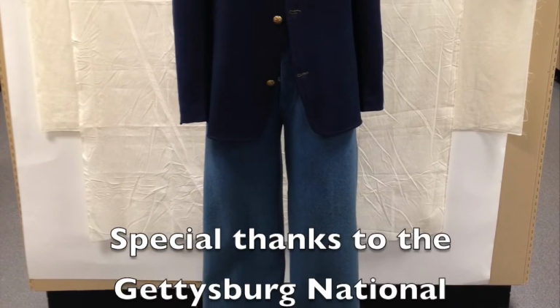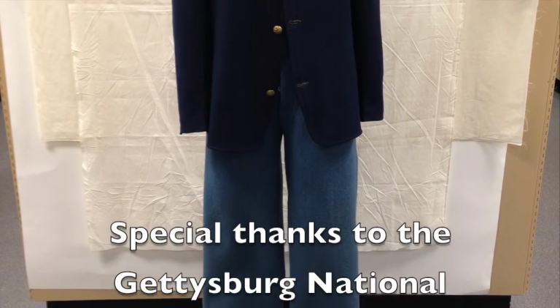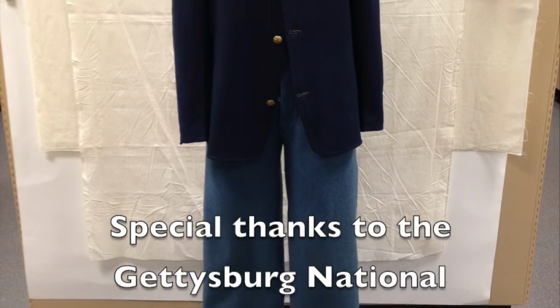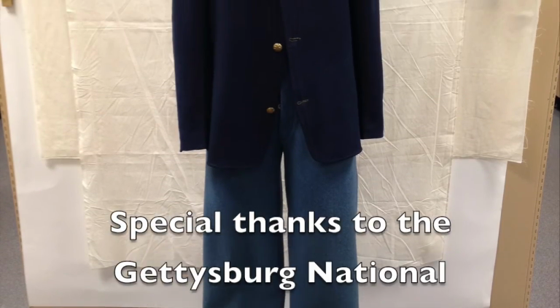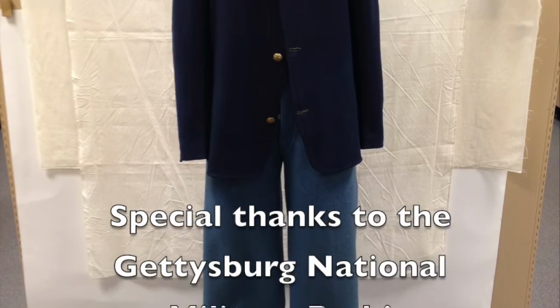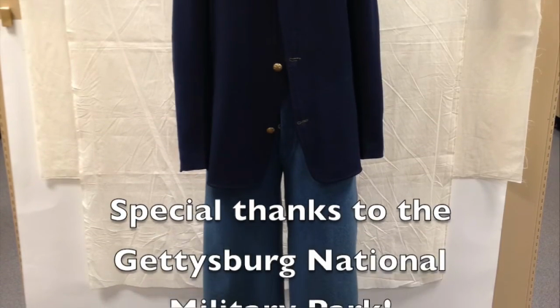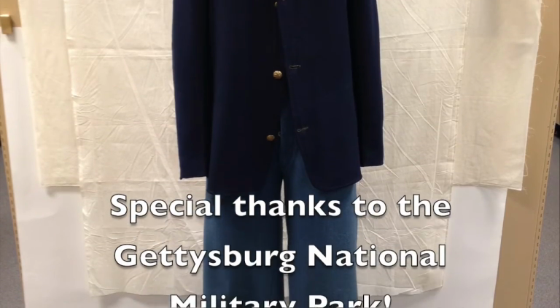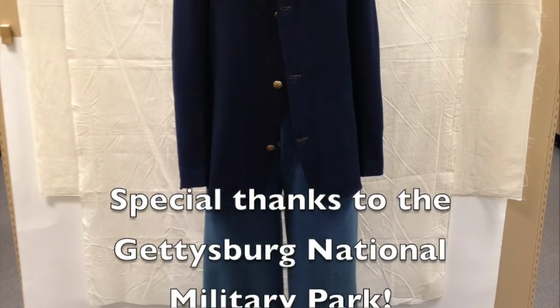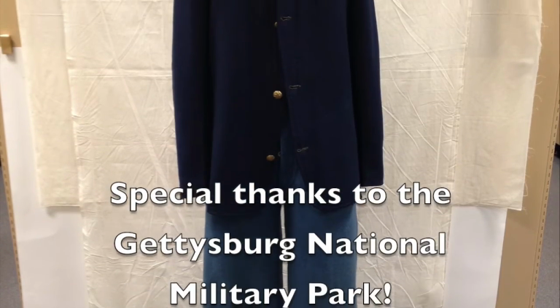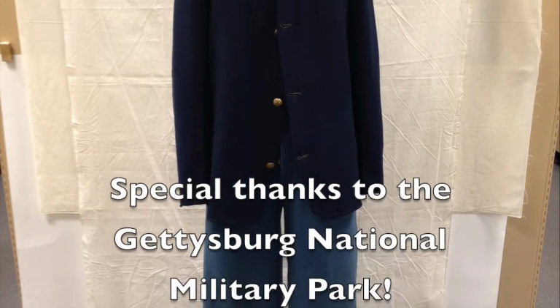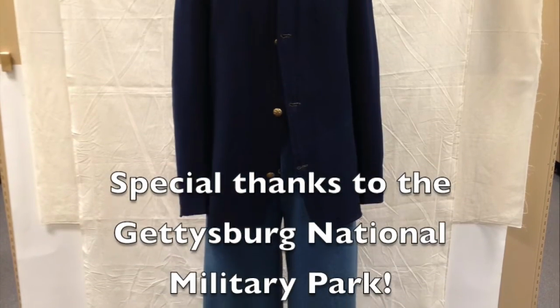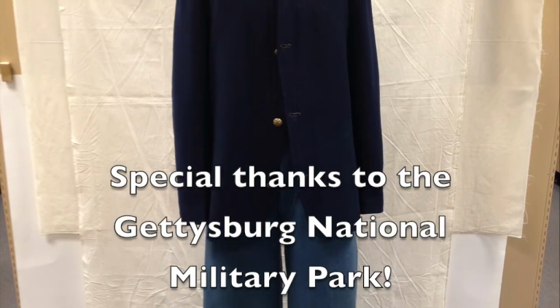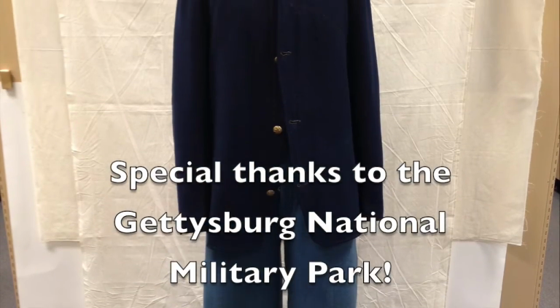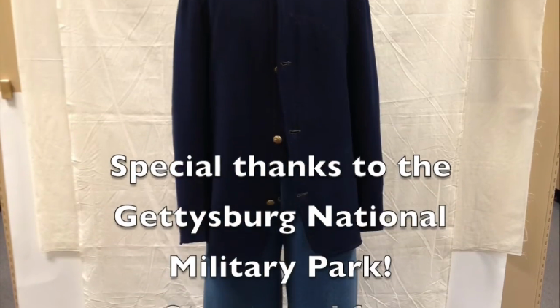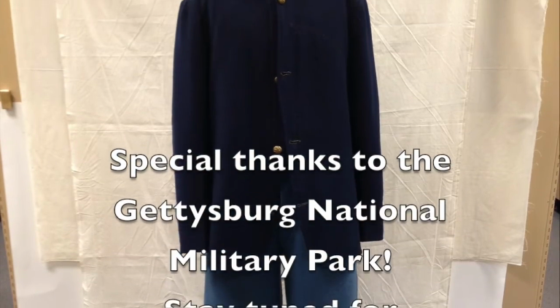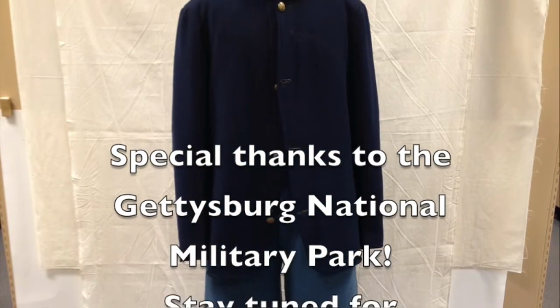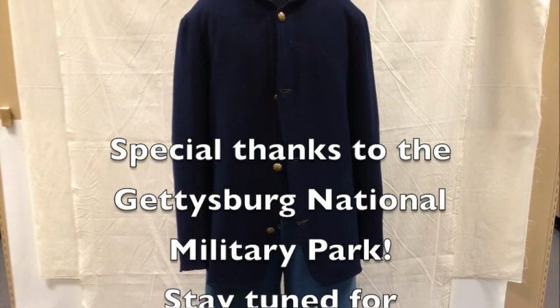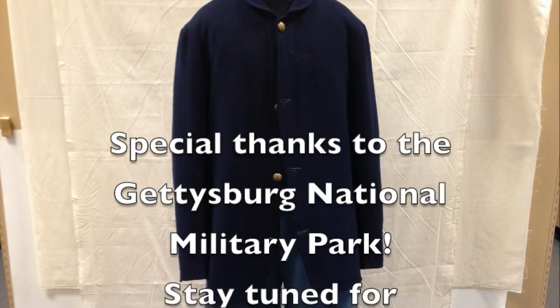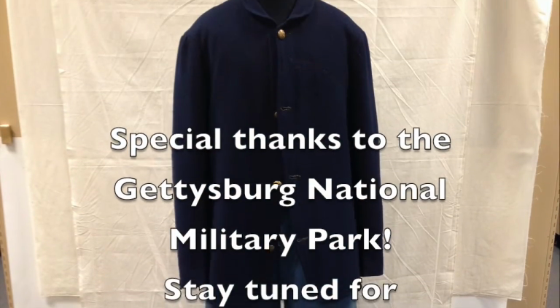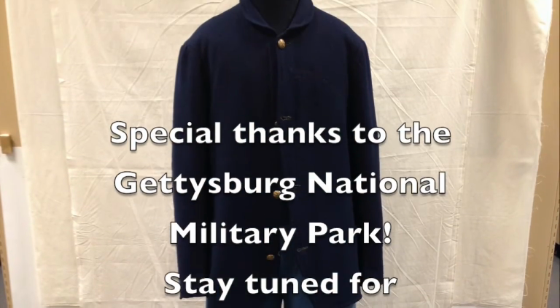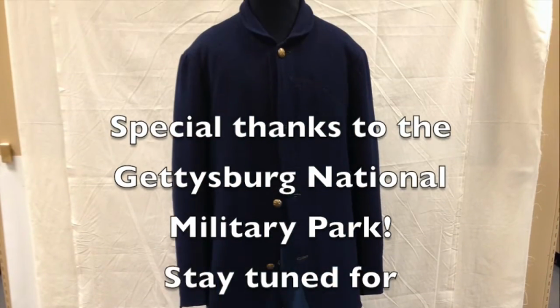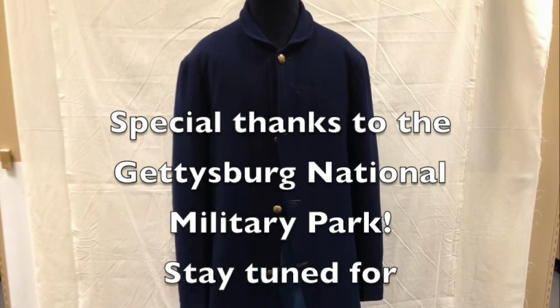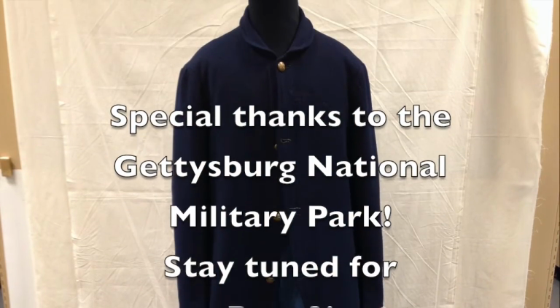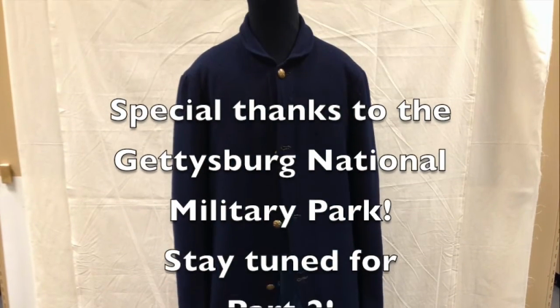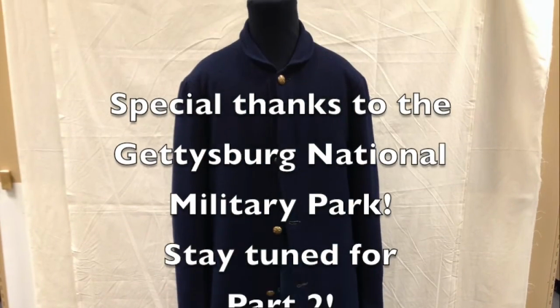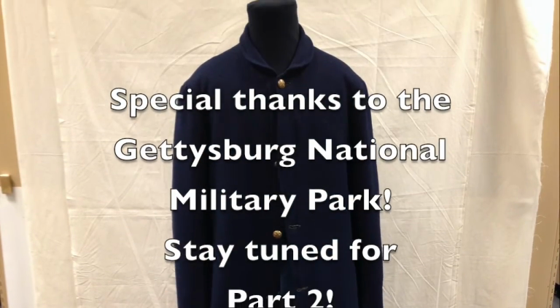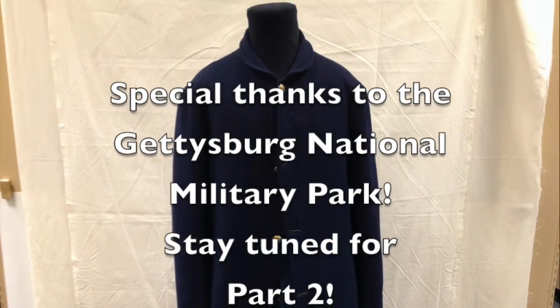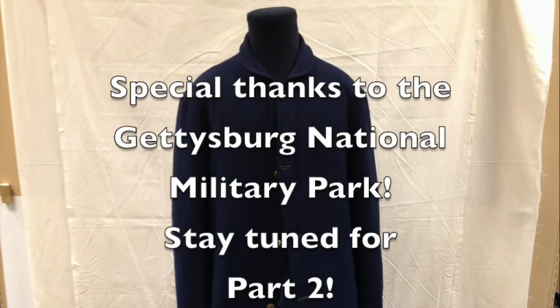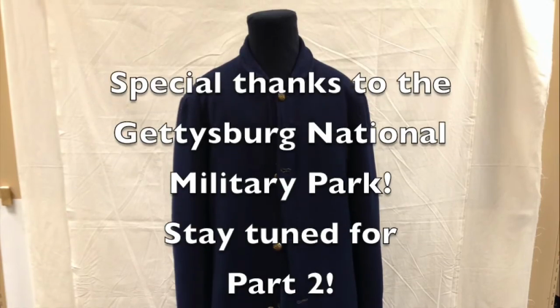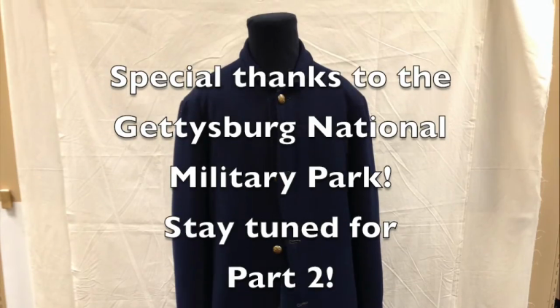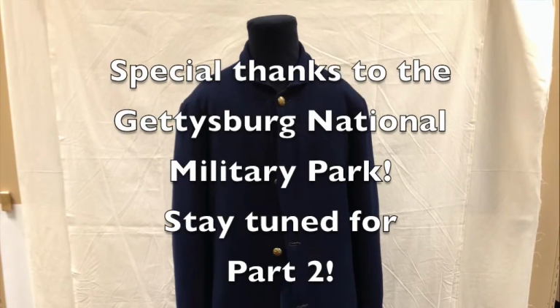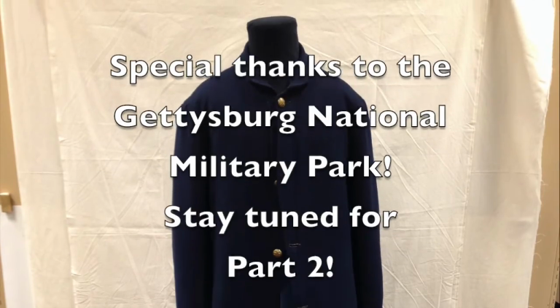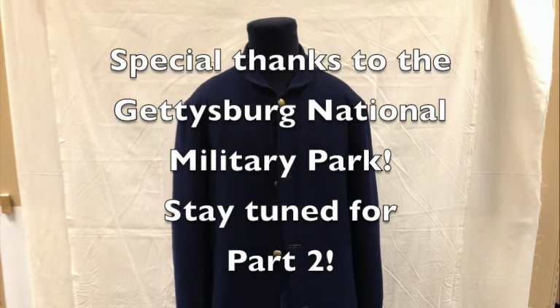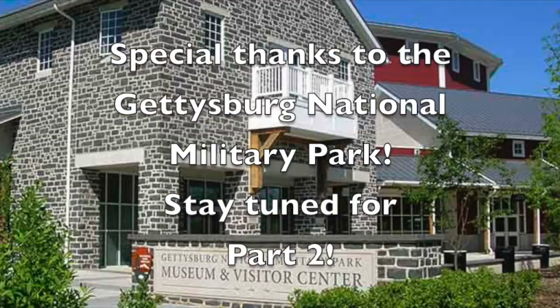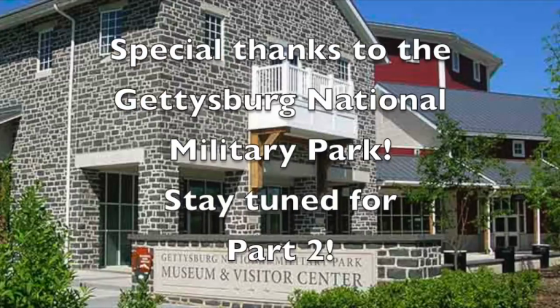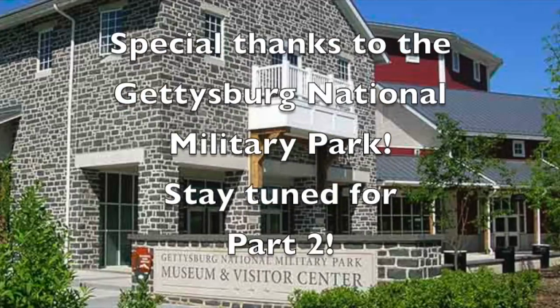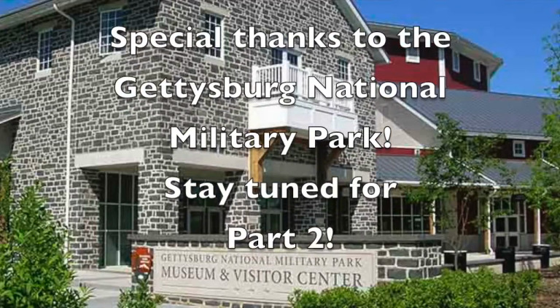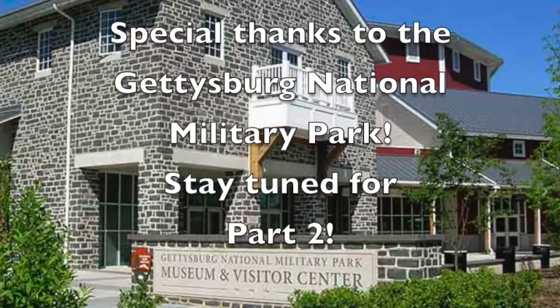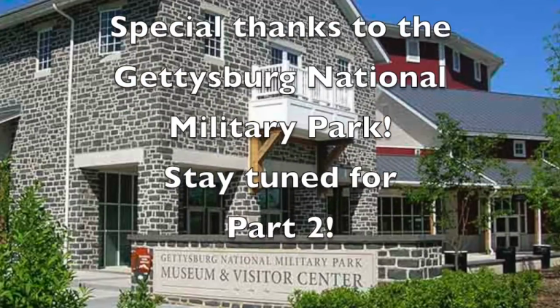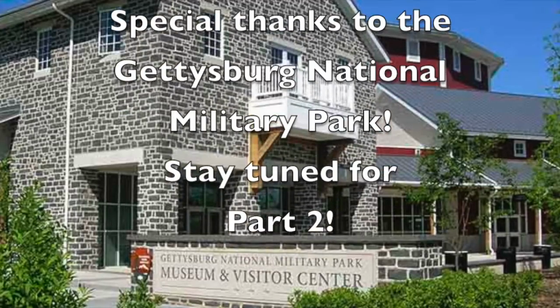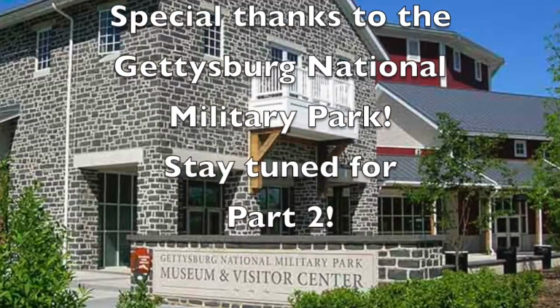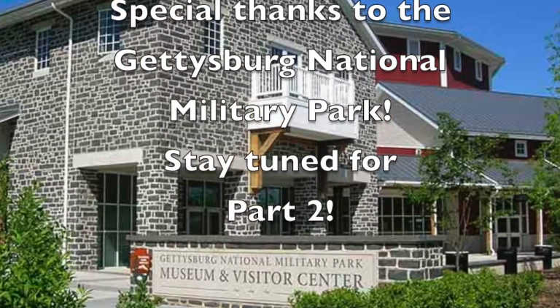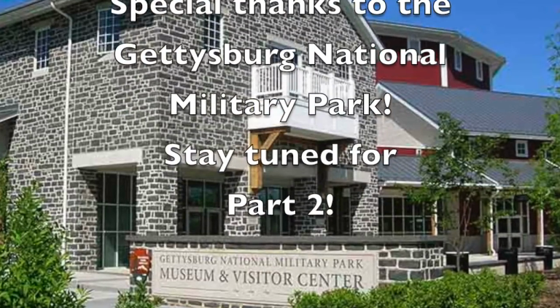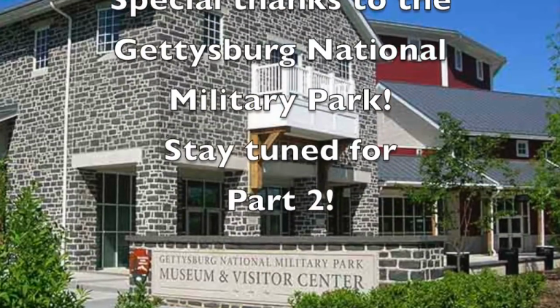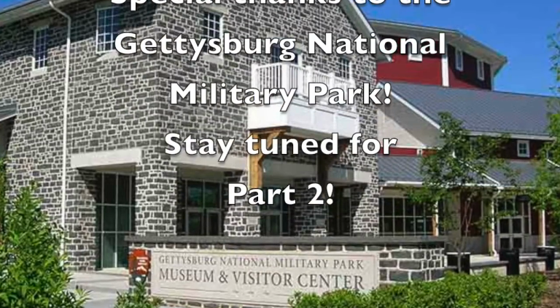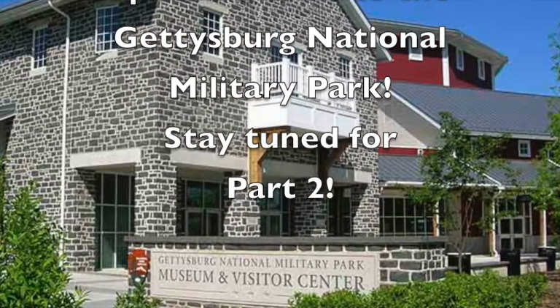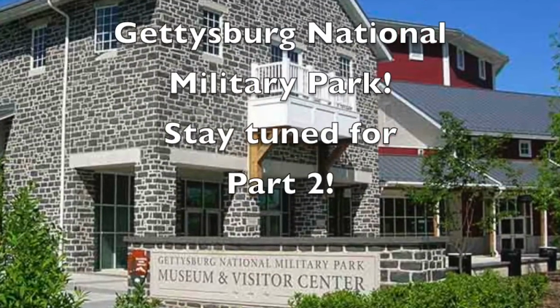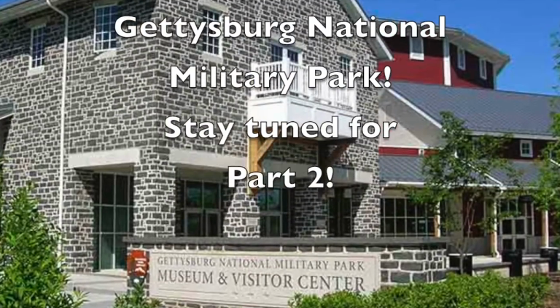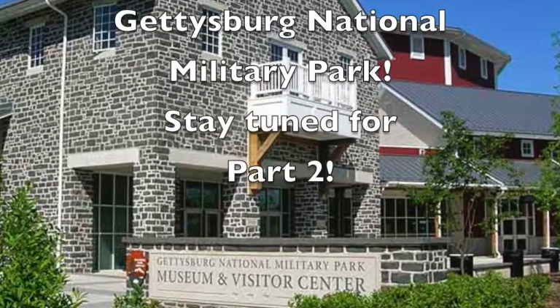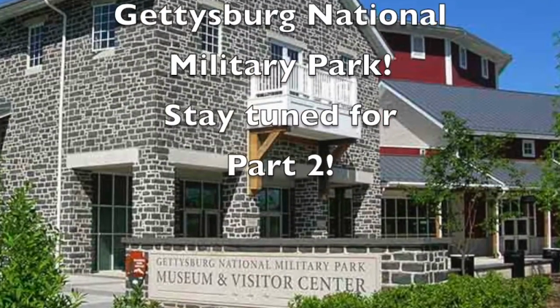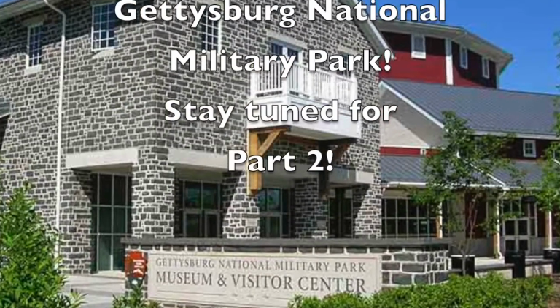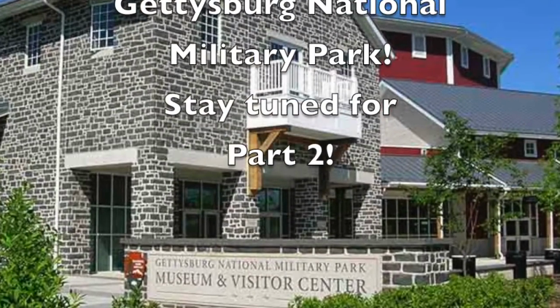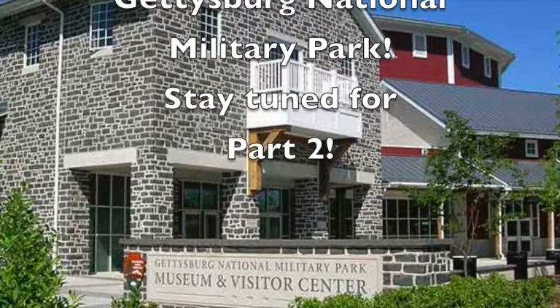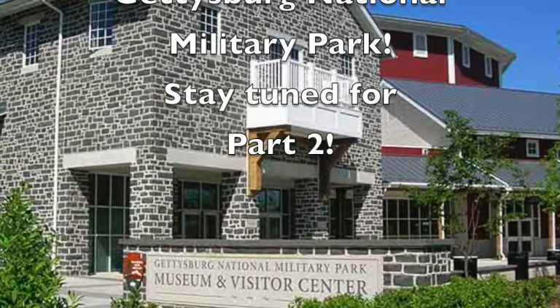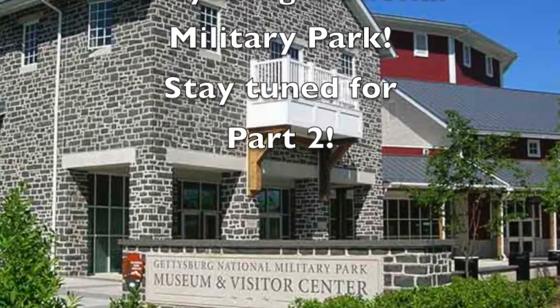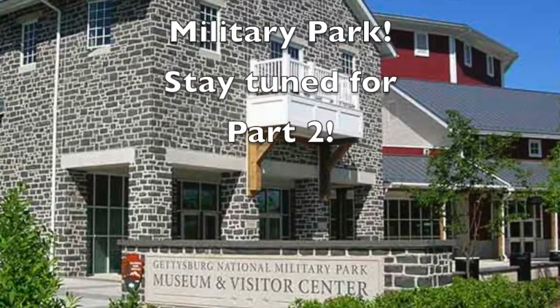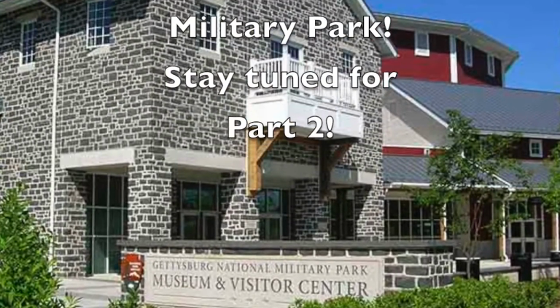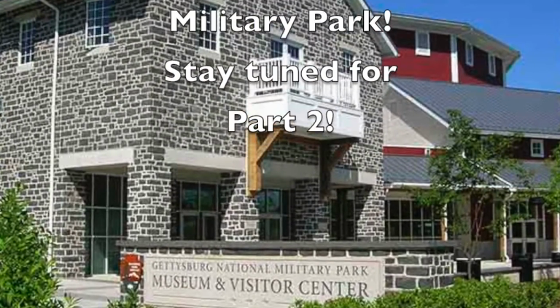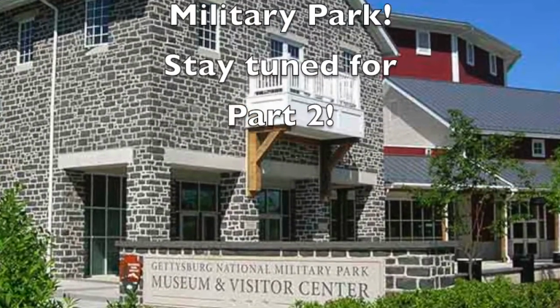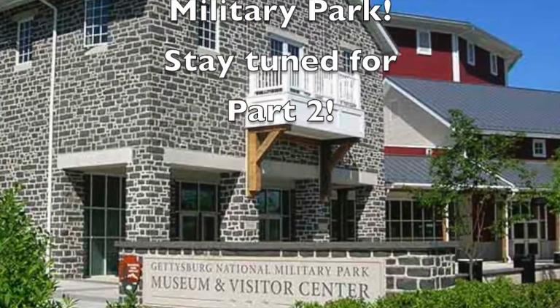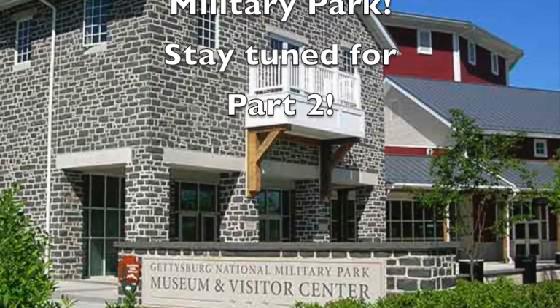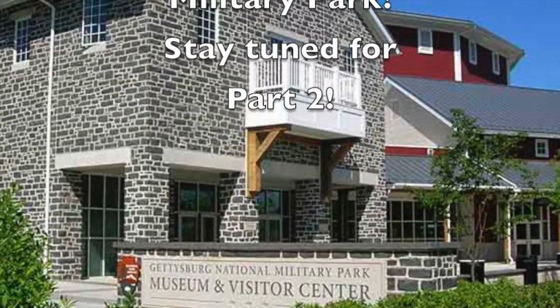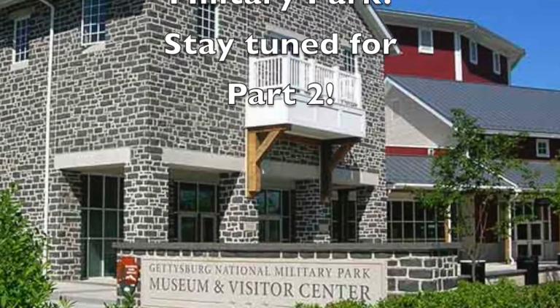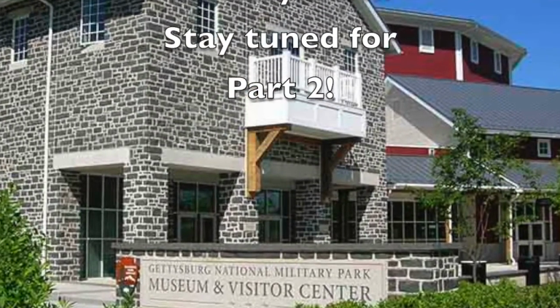Make sure you stay tuned for part two of the uniform at Gettysburg National Military Park. It'll be up shortly.